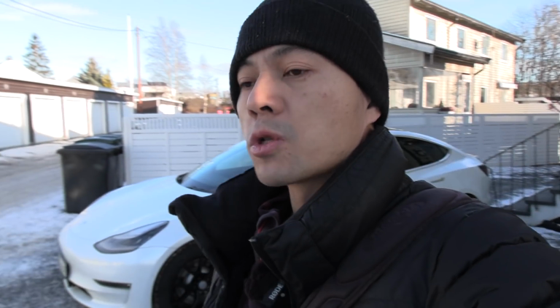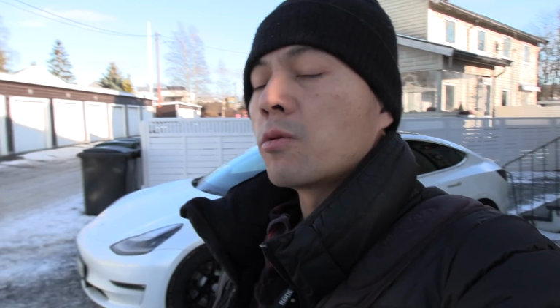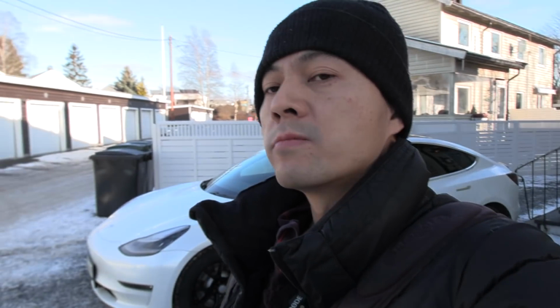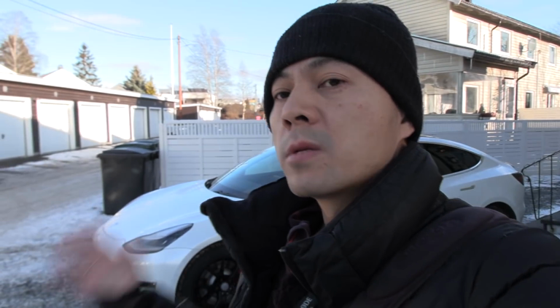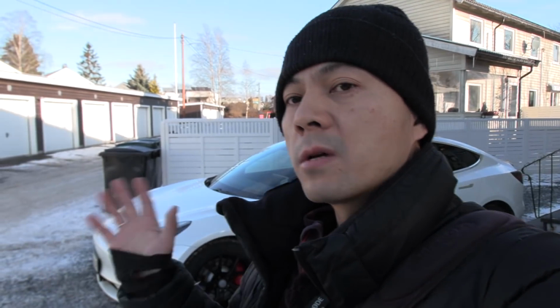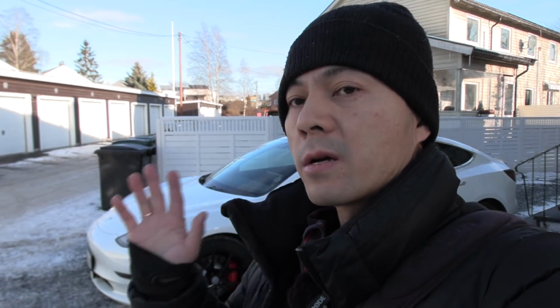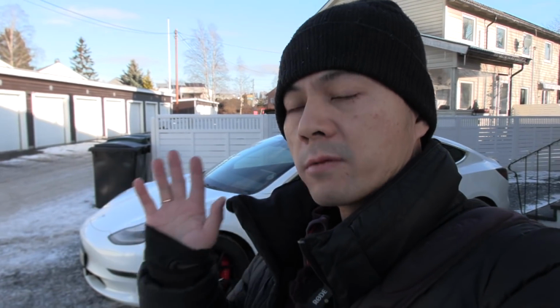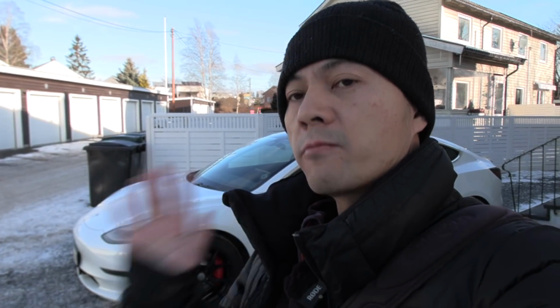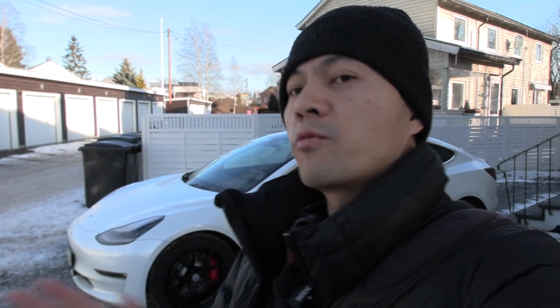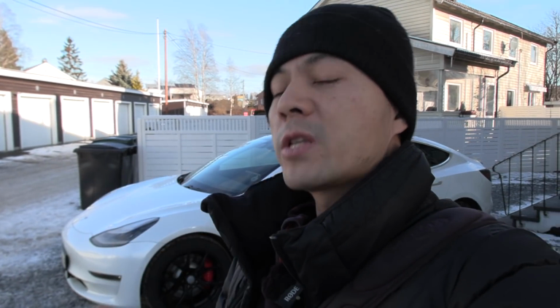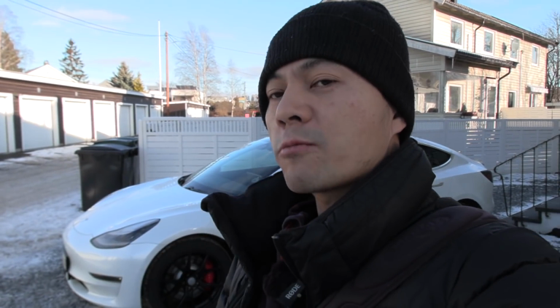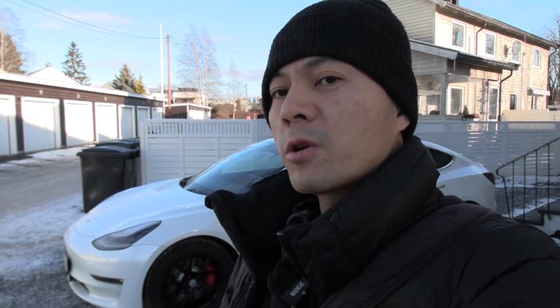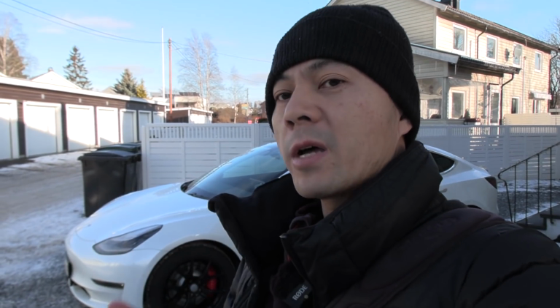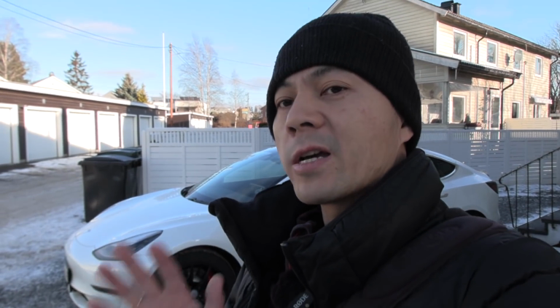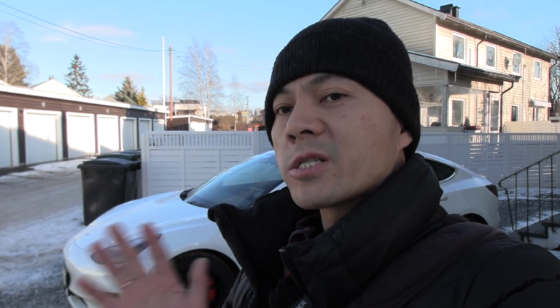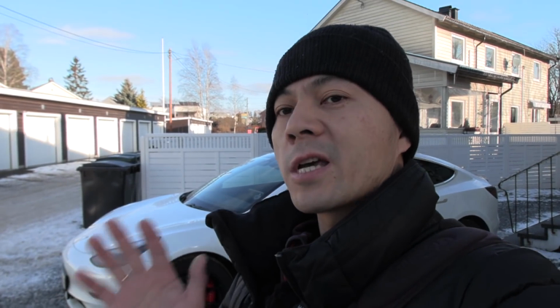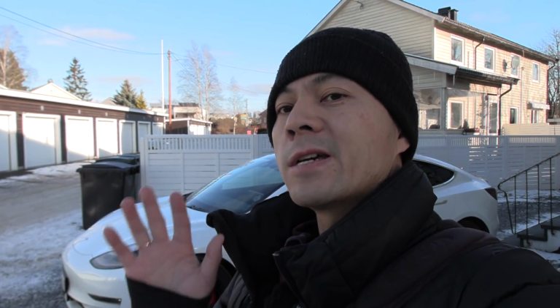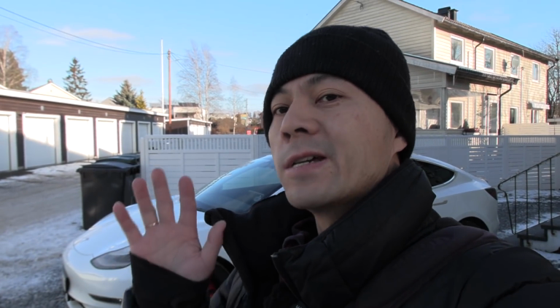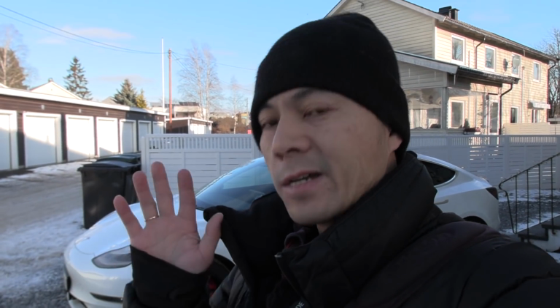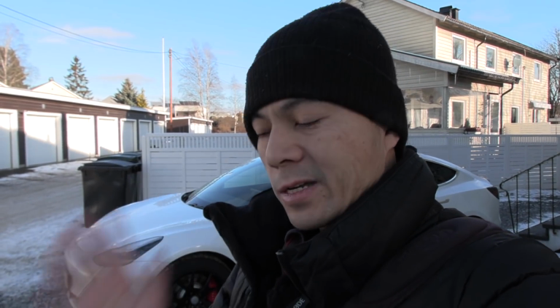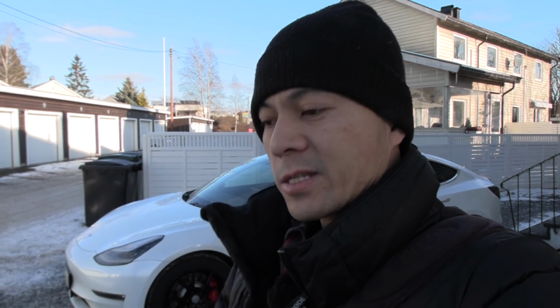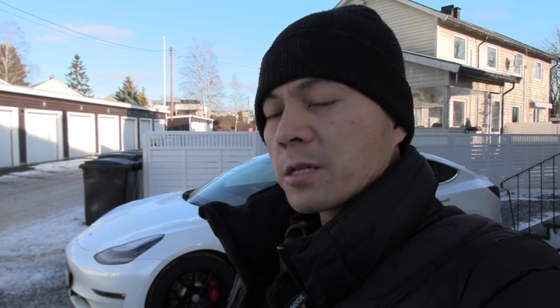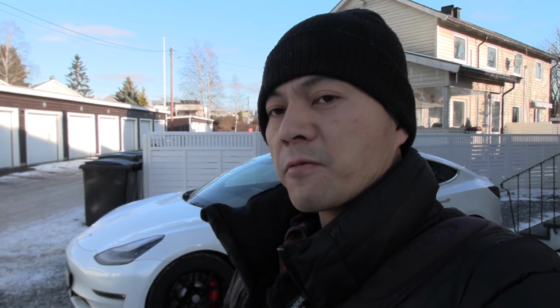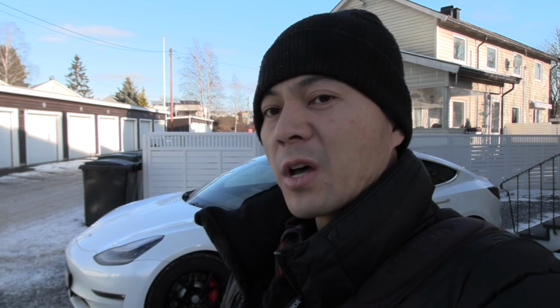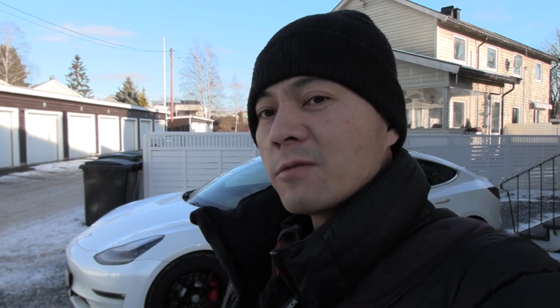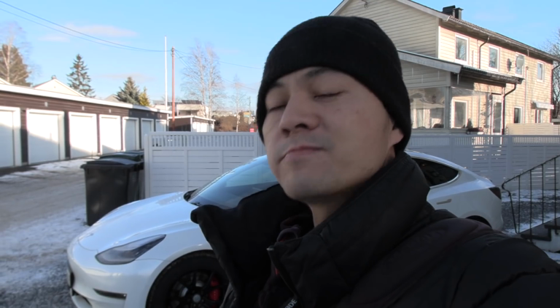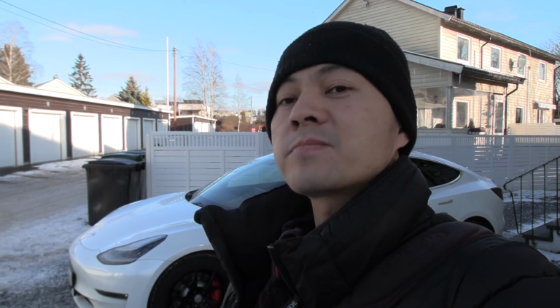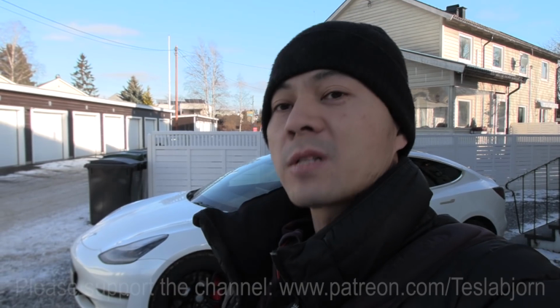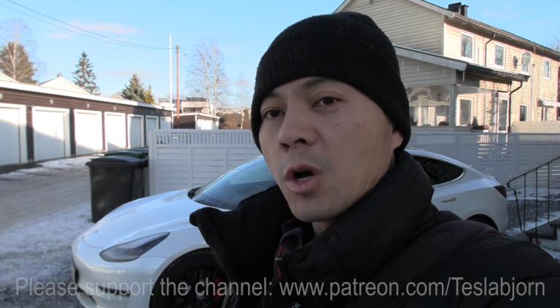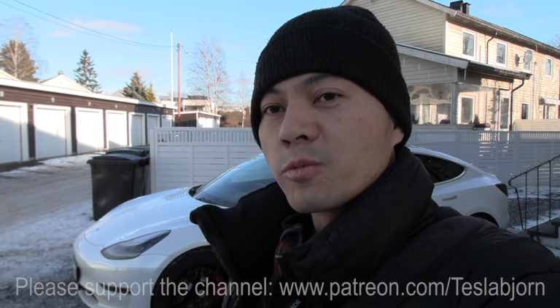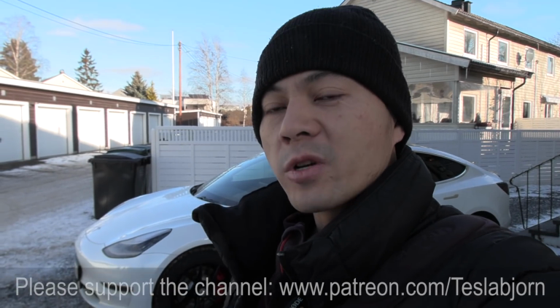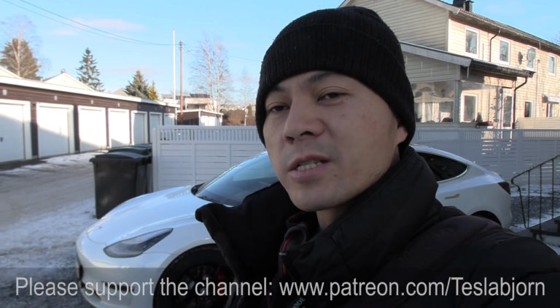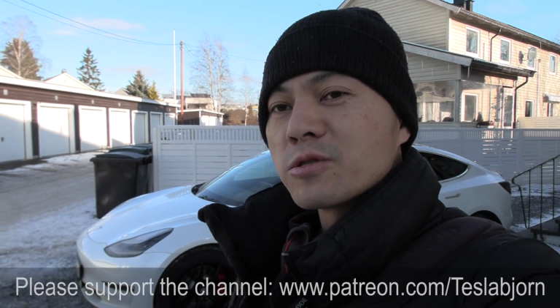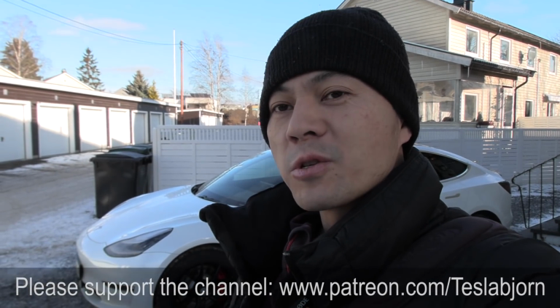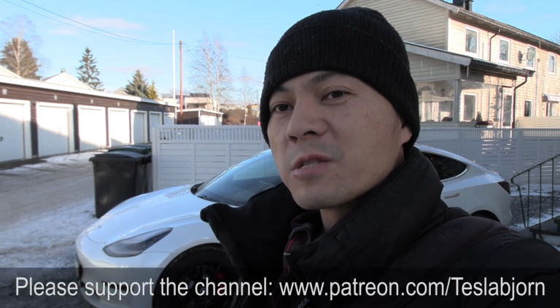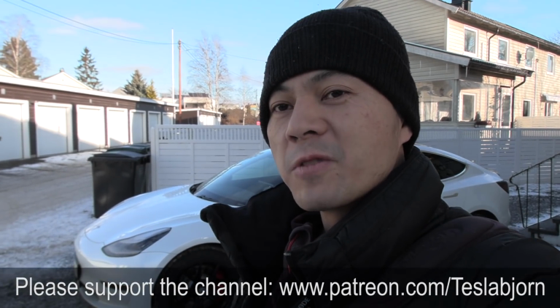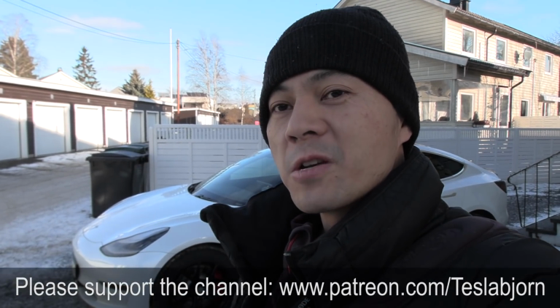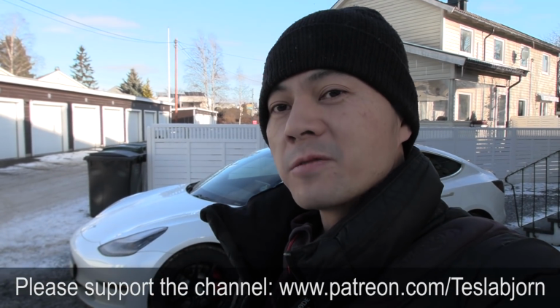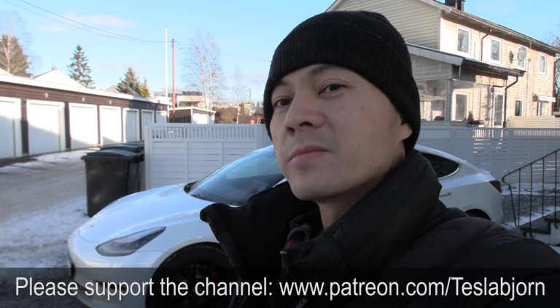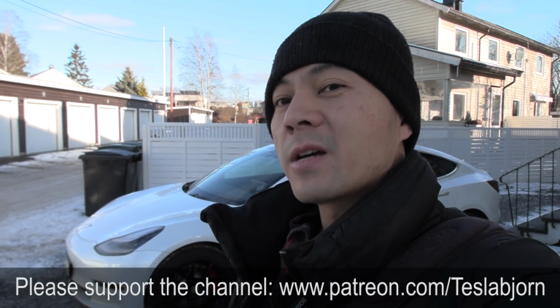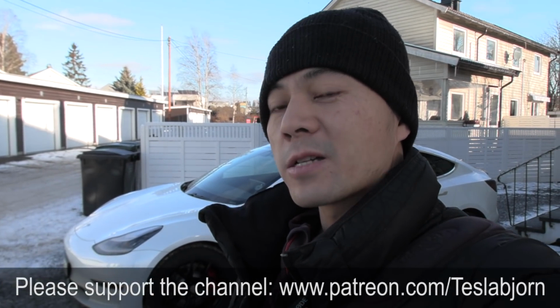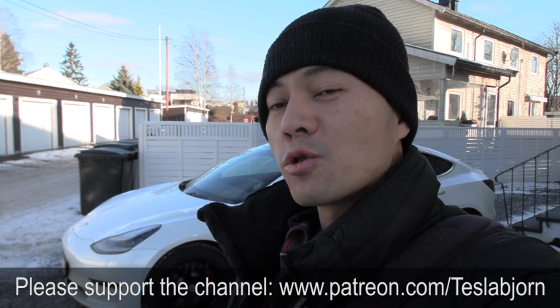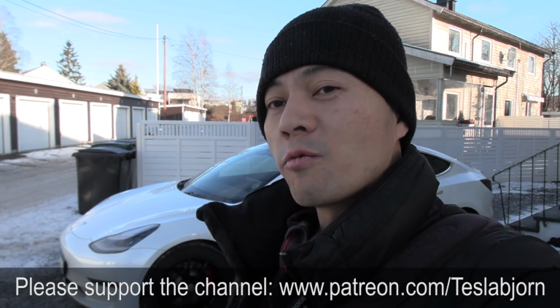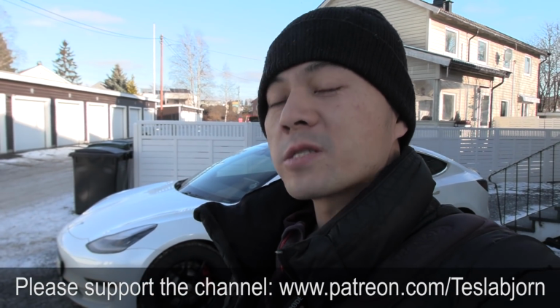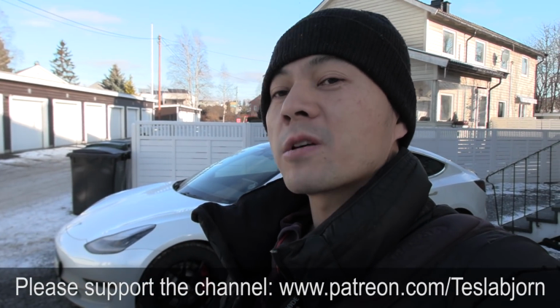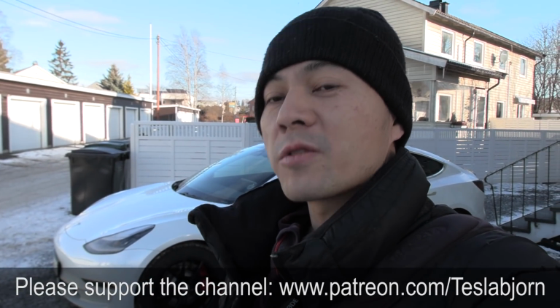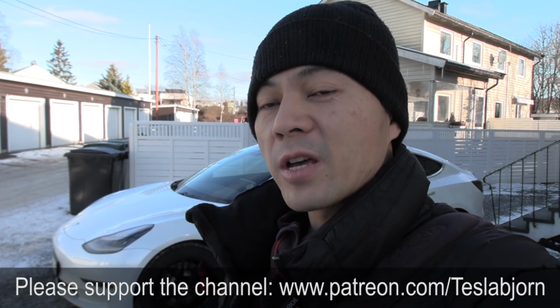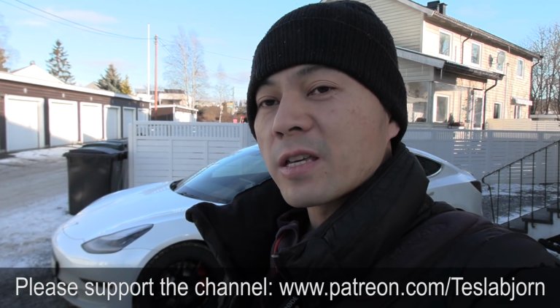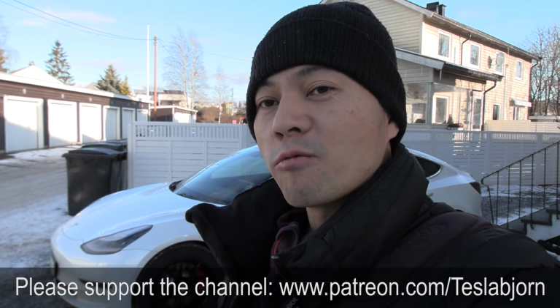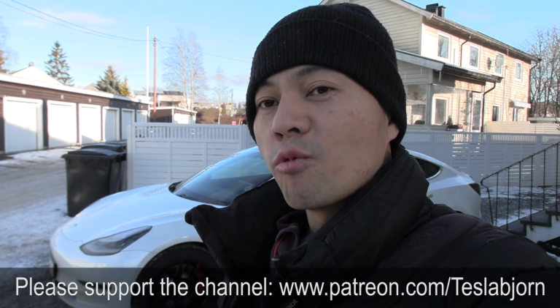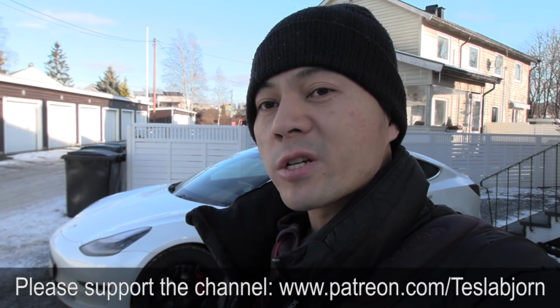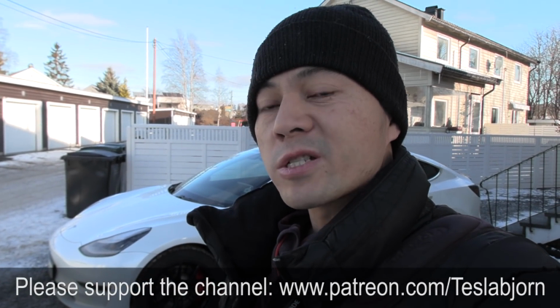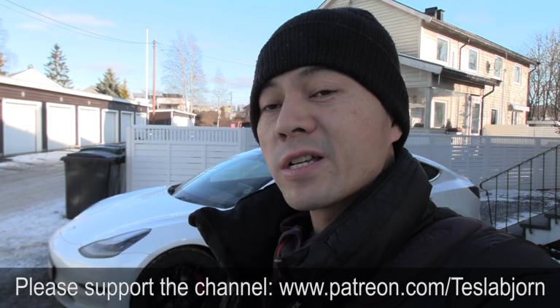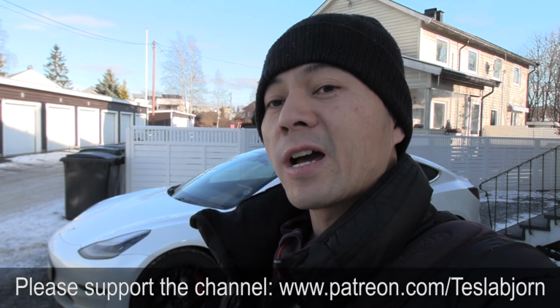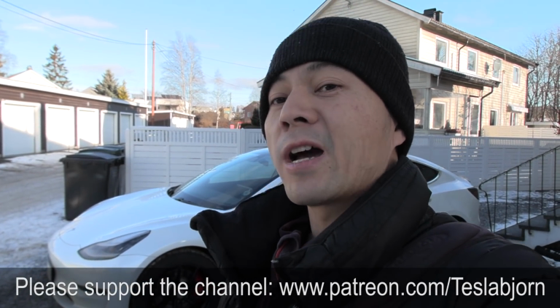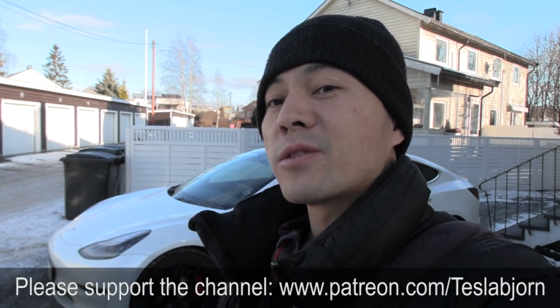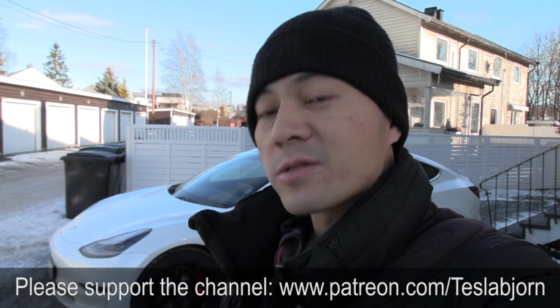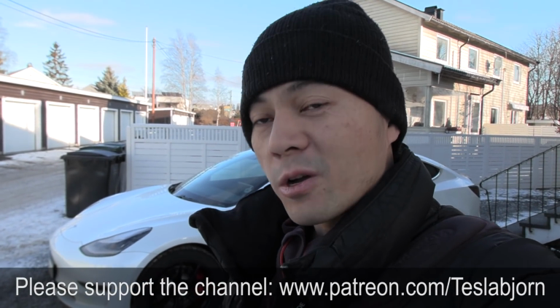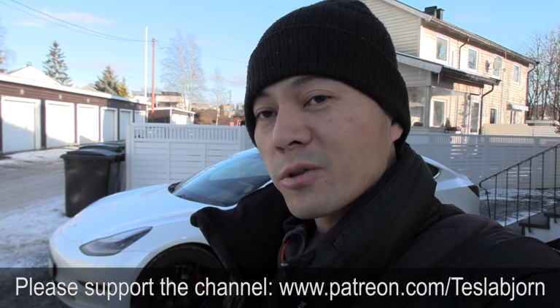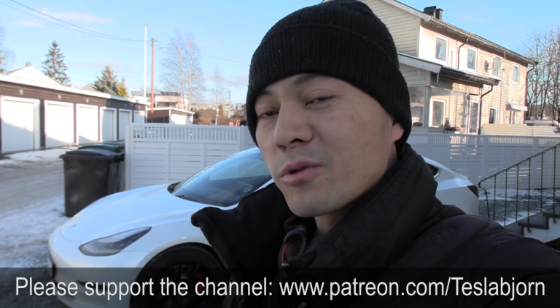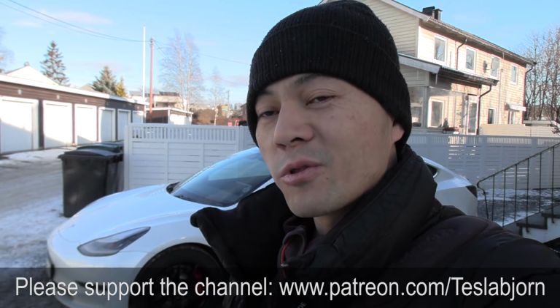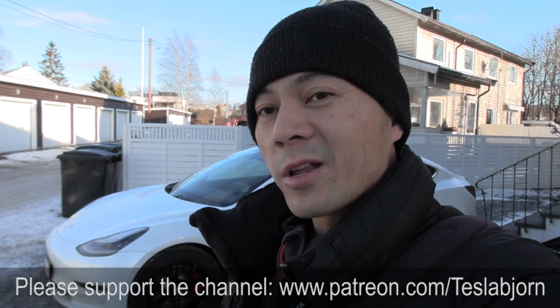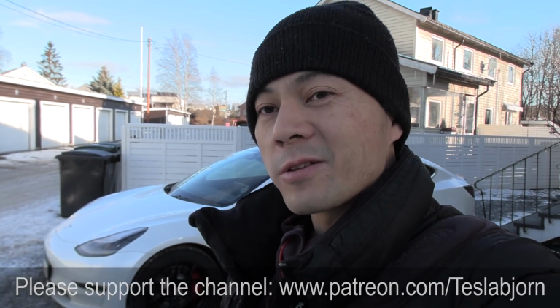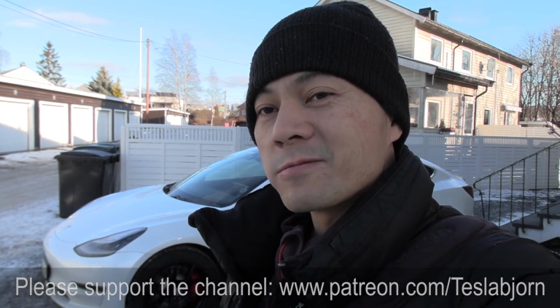So with that, I say that's it for now. I hope you guys enjoyed this video. As always, thank you for watching and talk to you later.